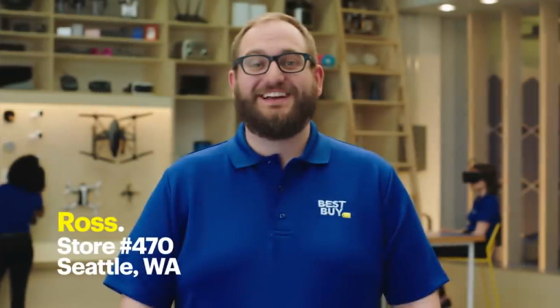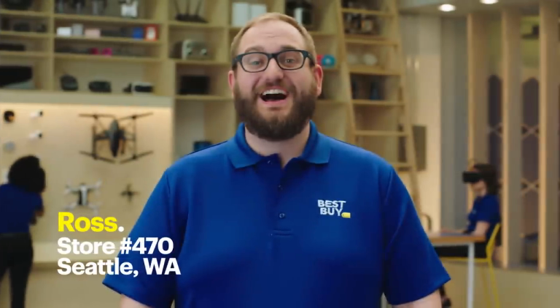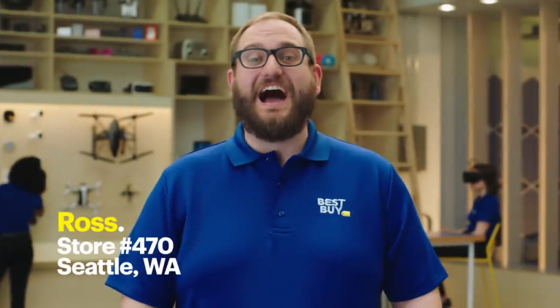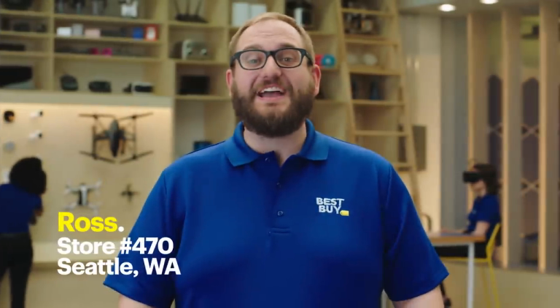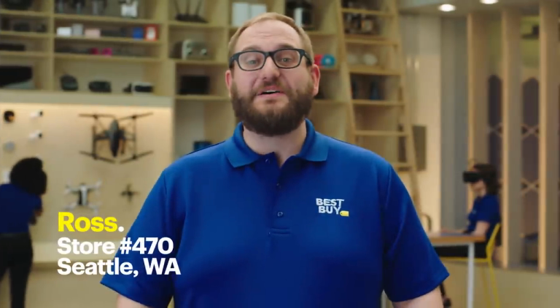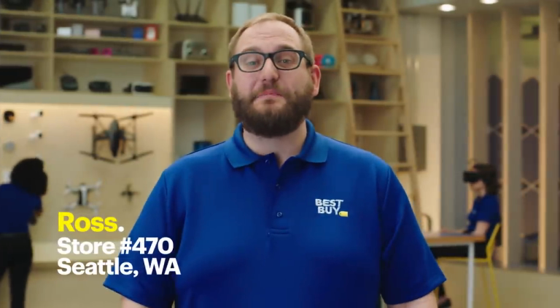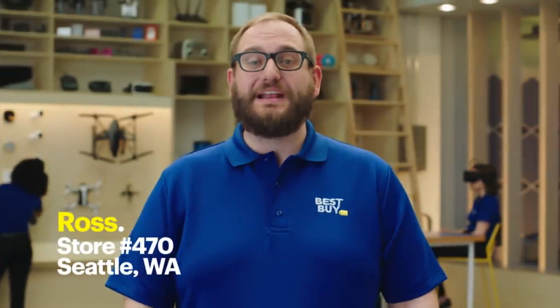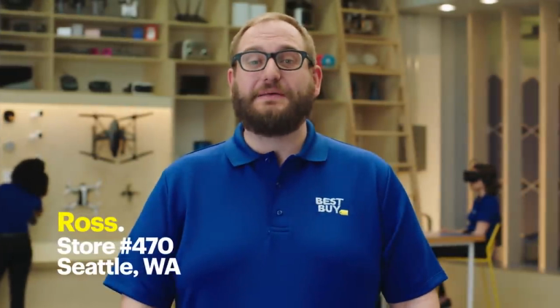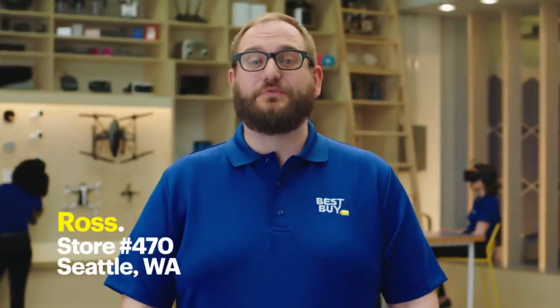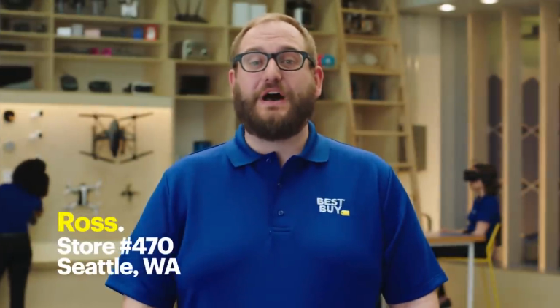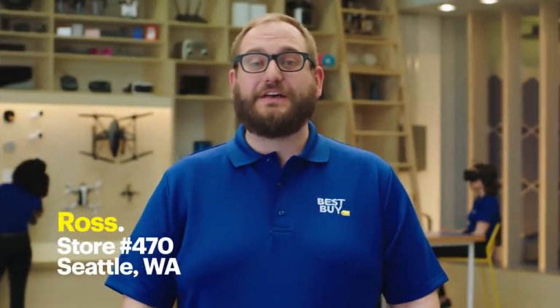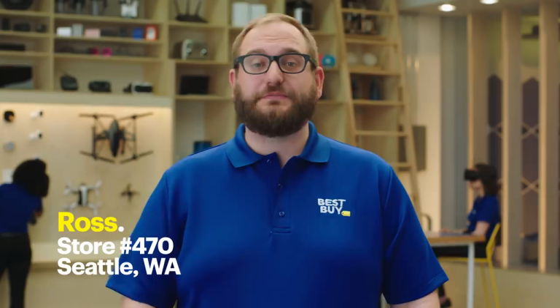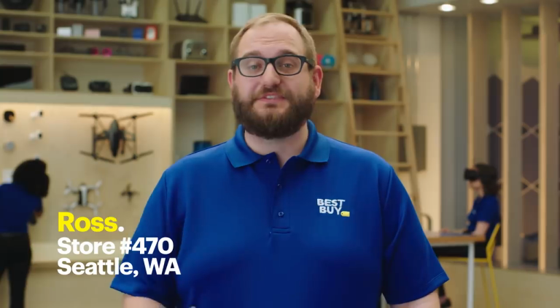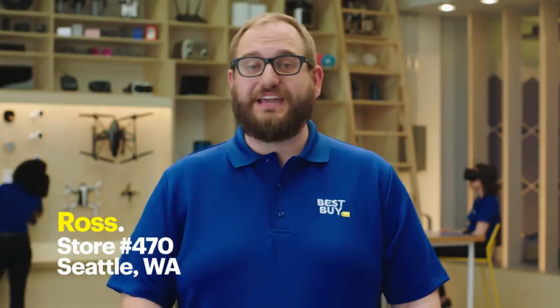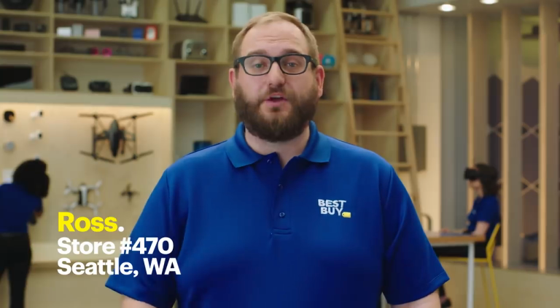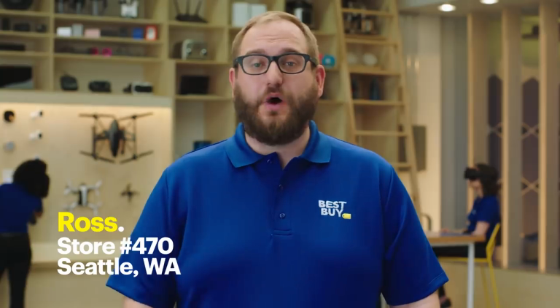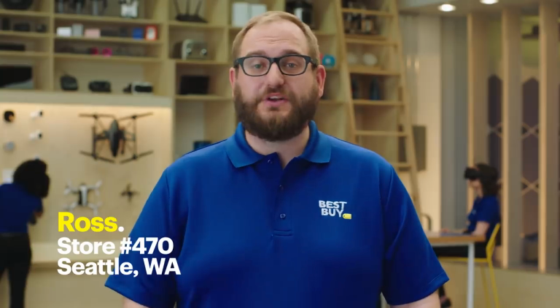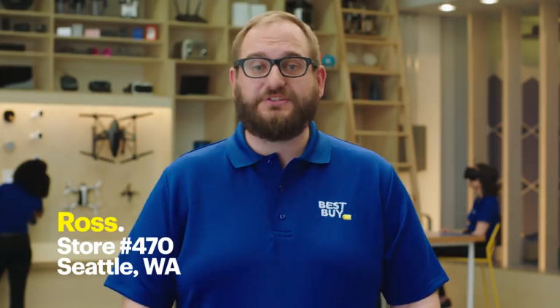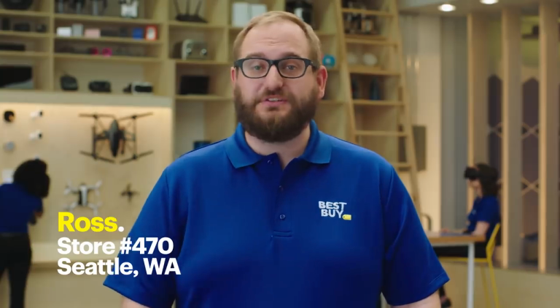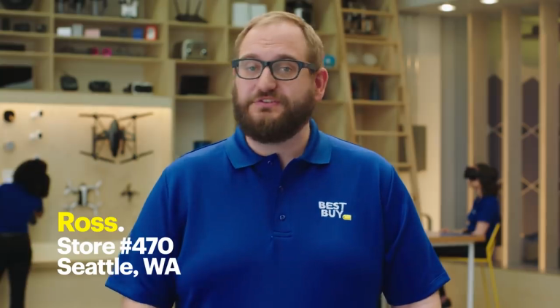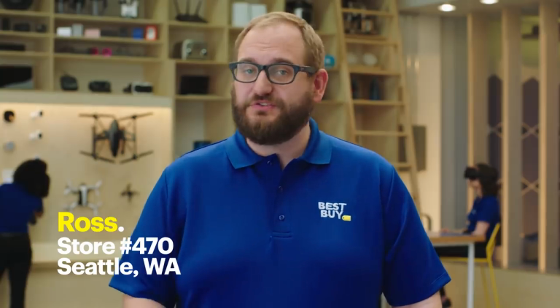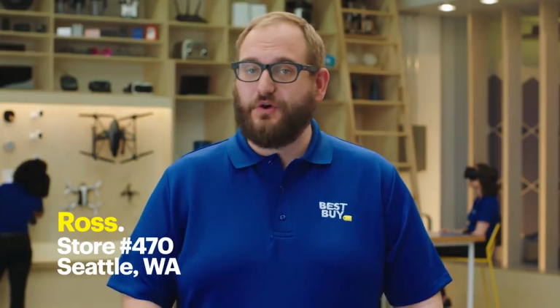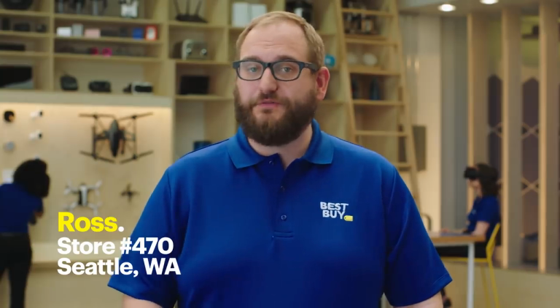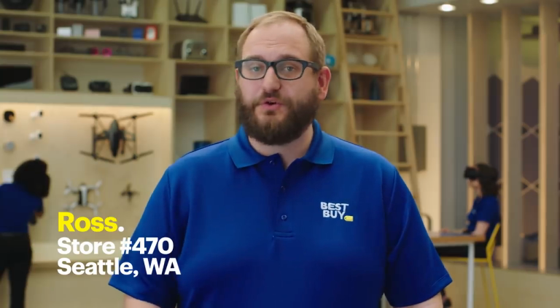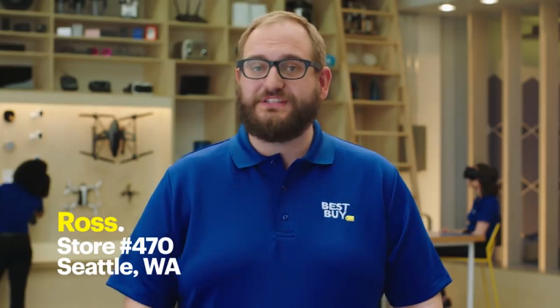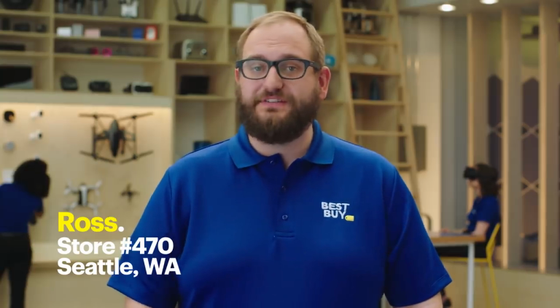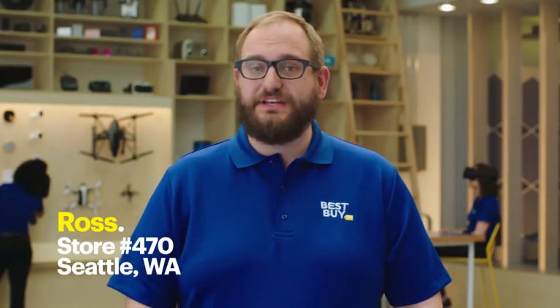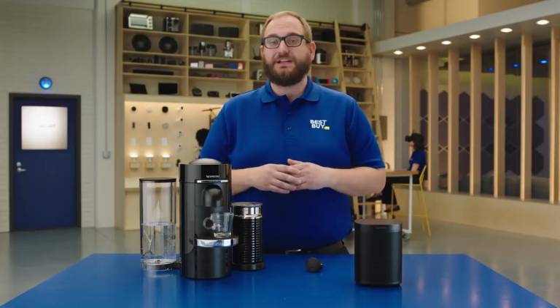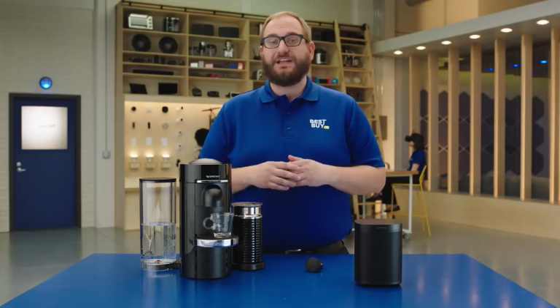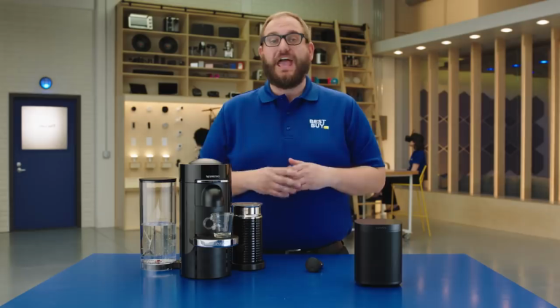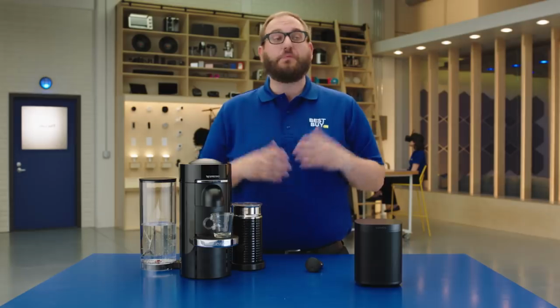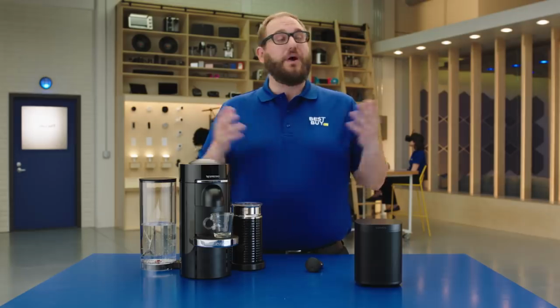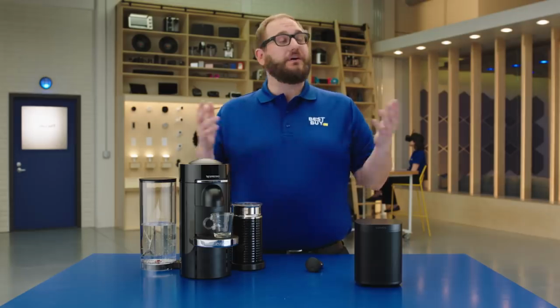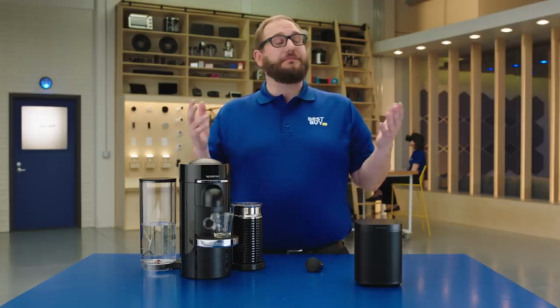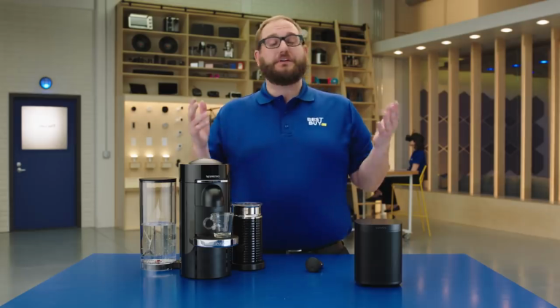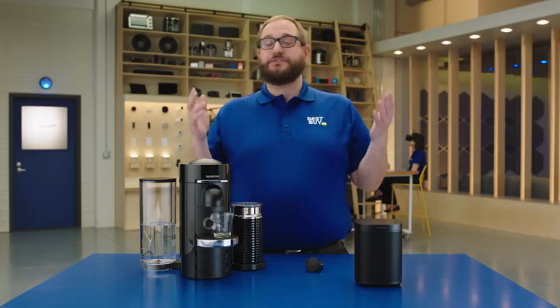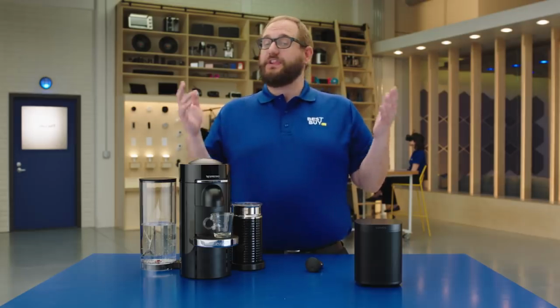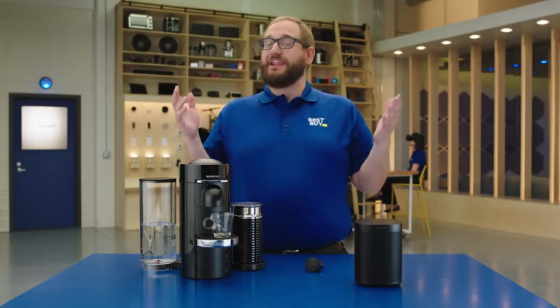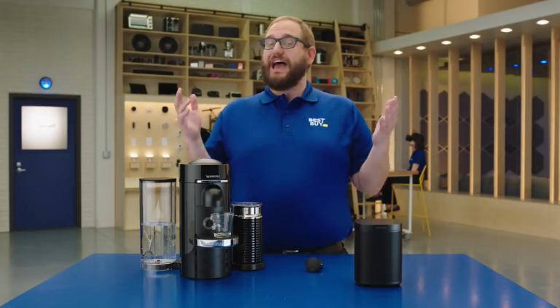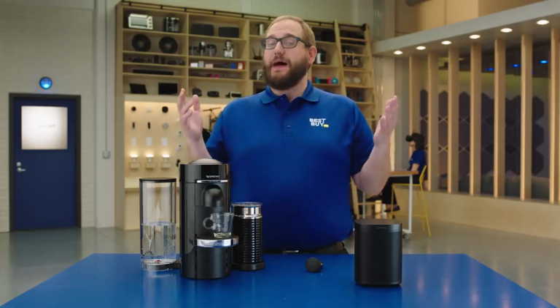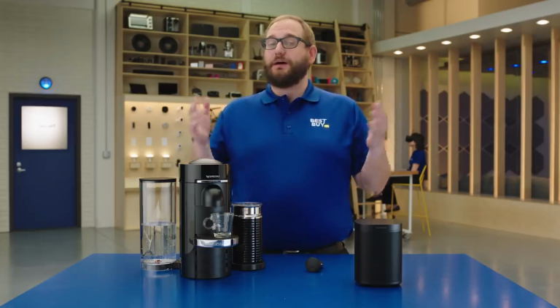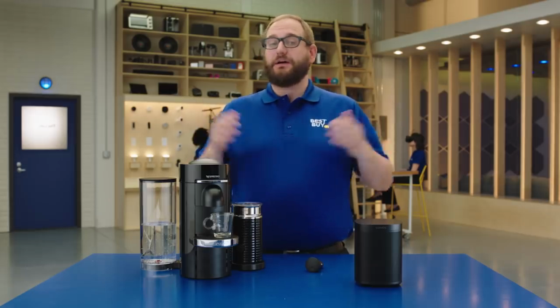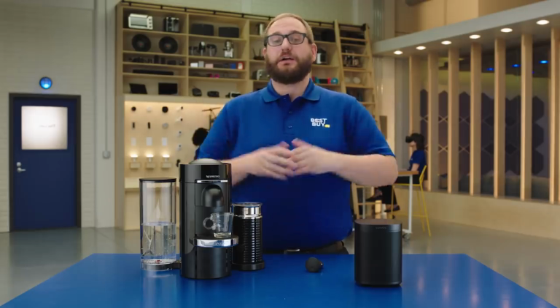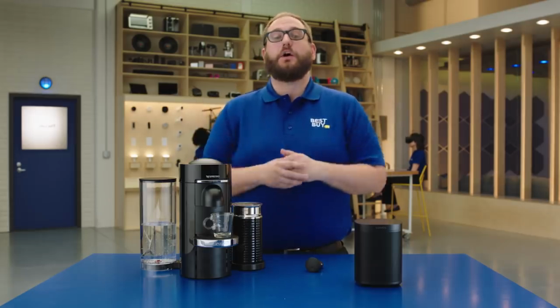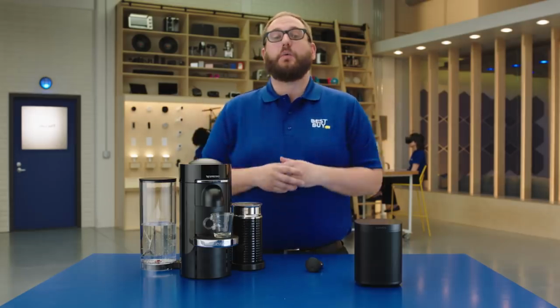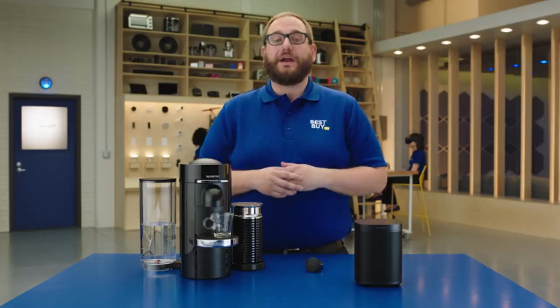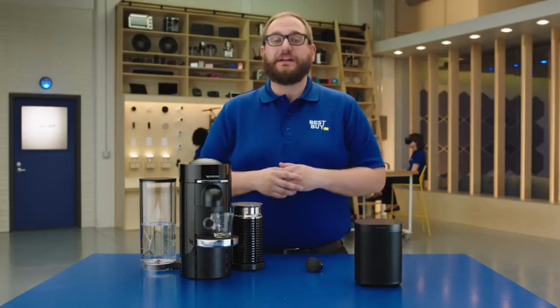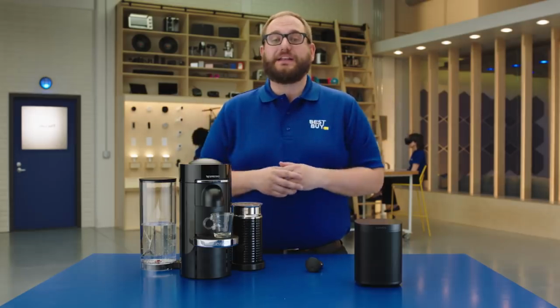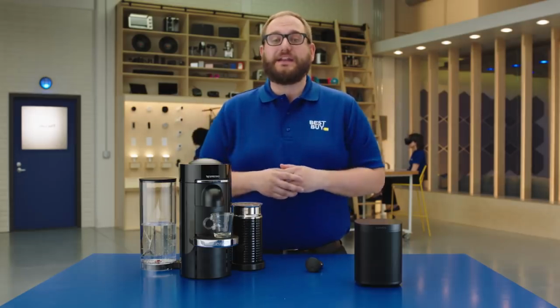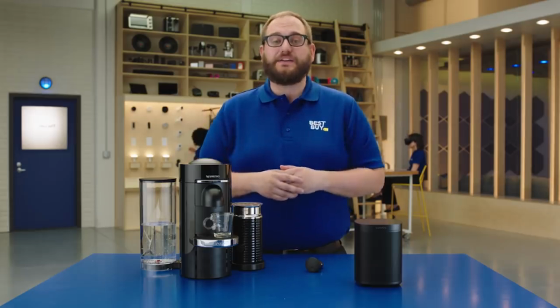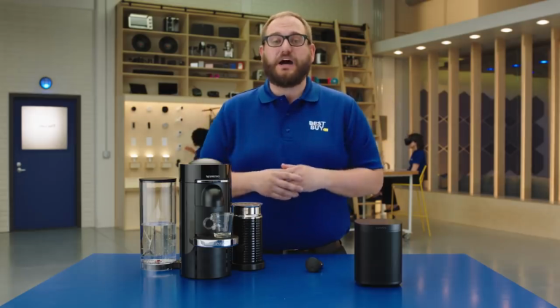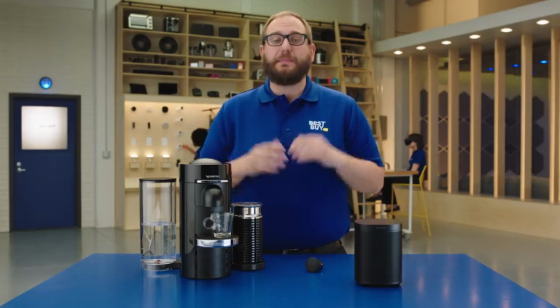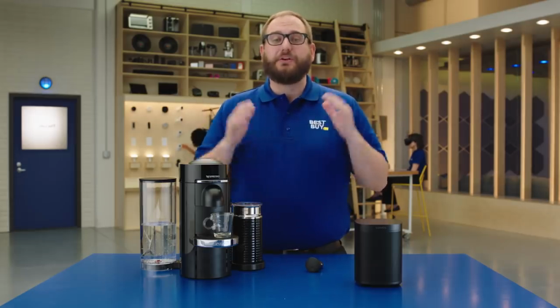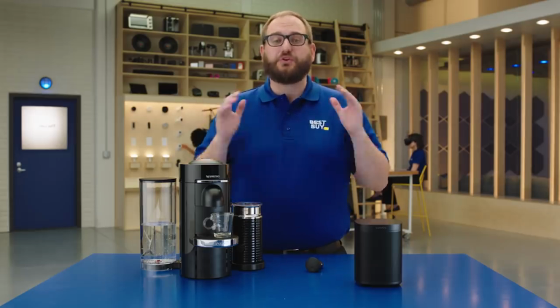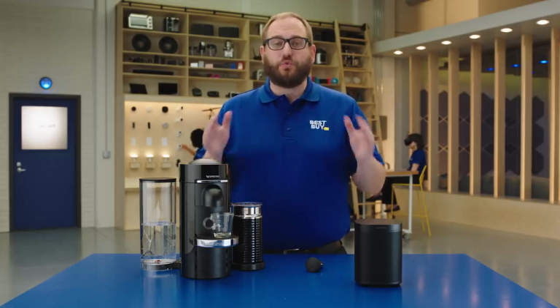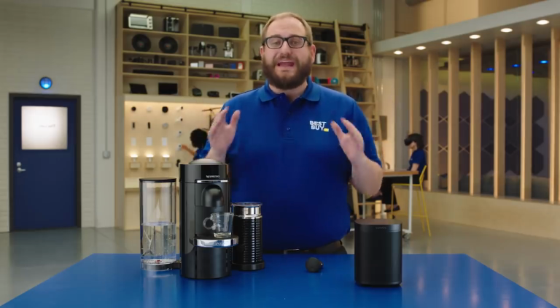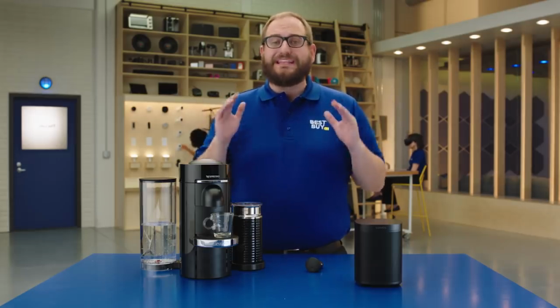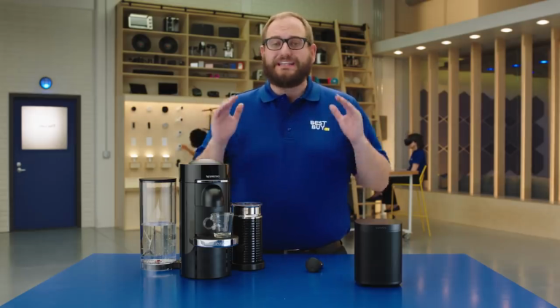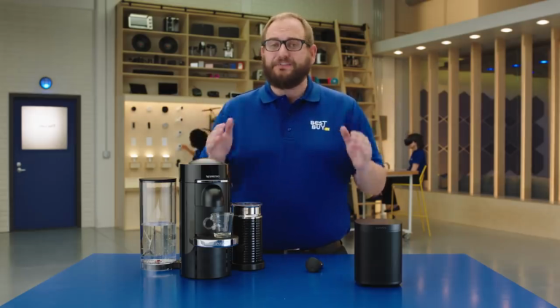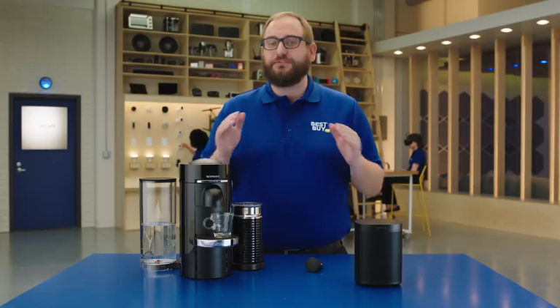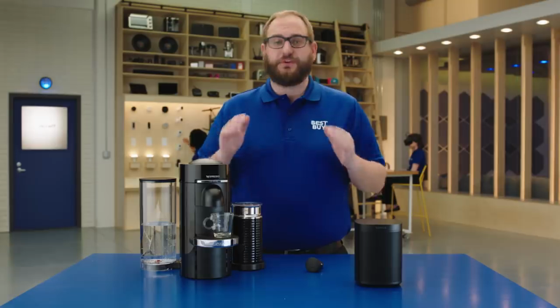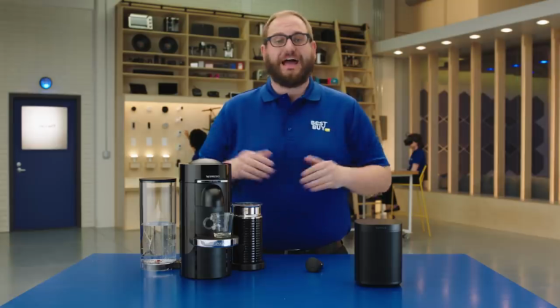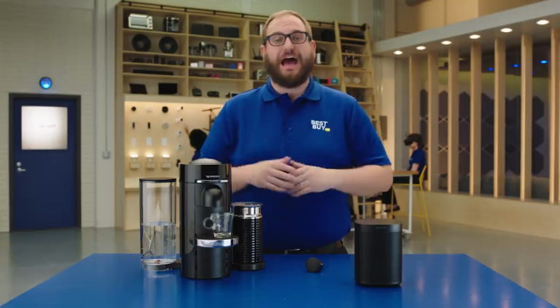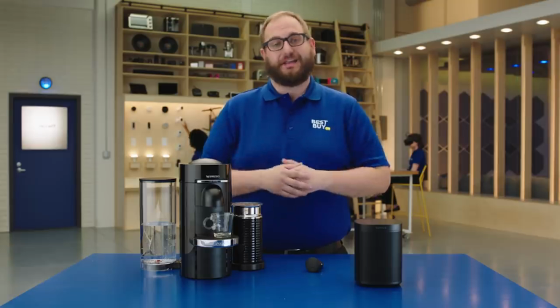Hi, my name is Ross from Seattle, Washington, Store 470, and welcome to The Lab. We're here today to talk about great gifts for guys.